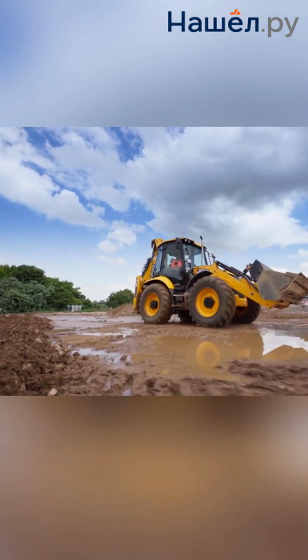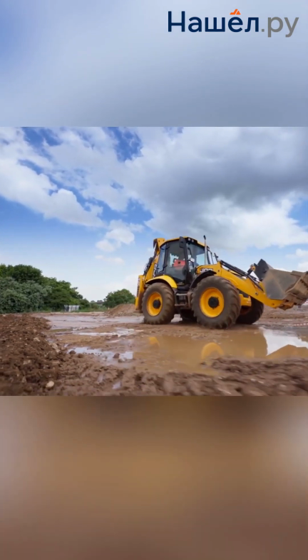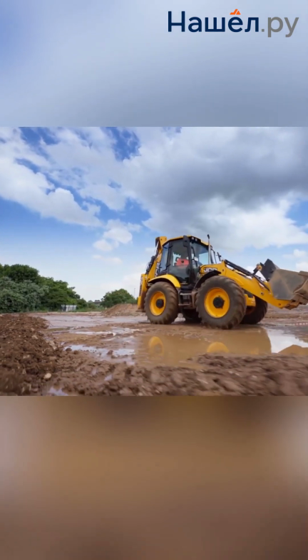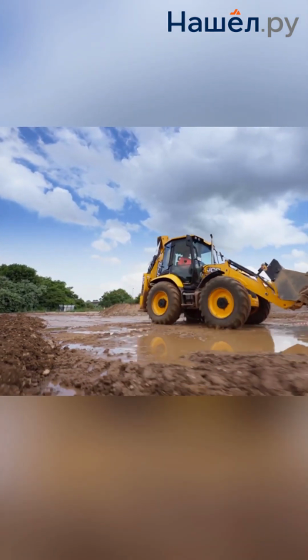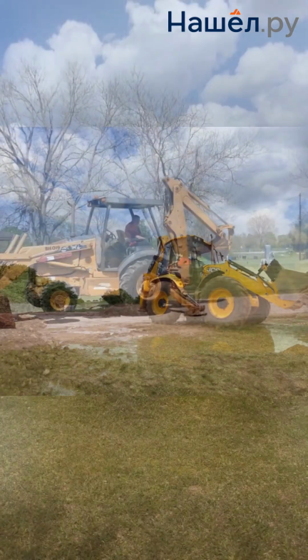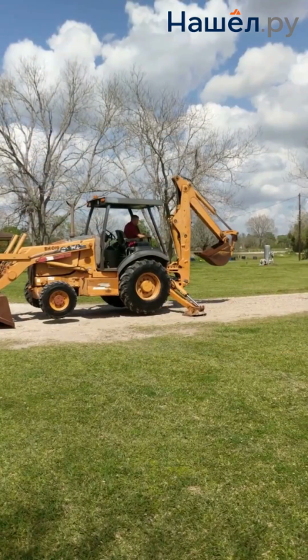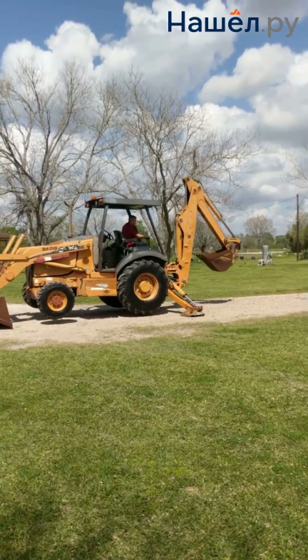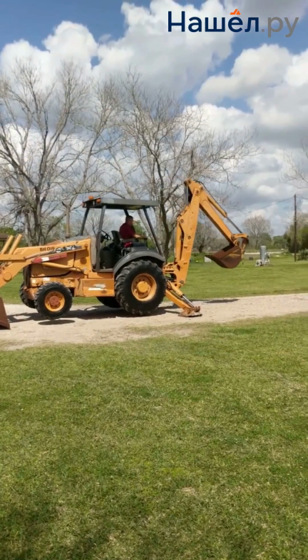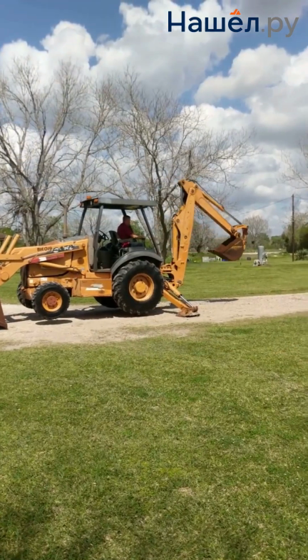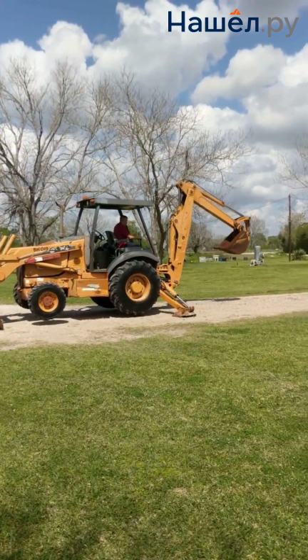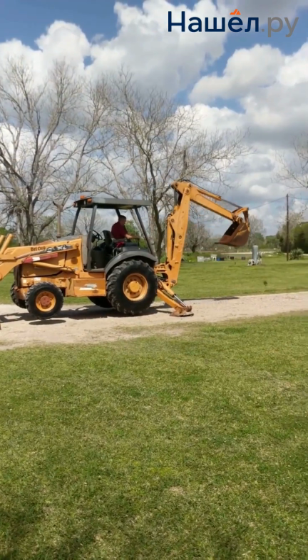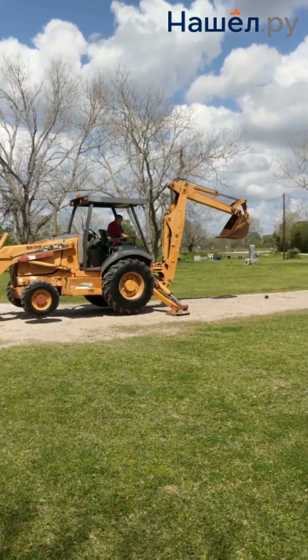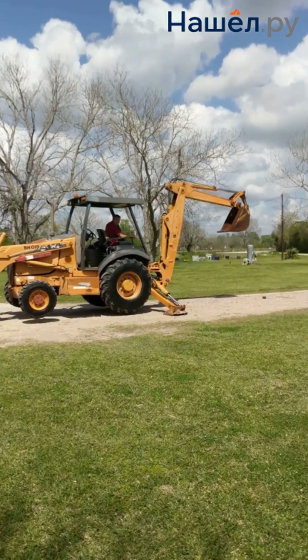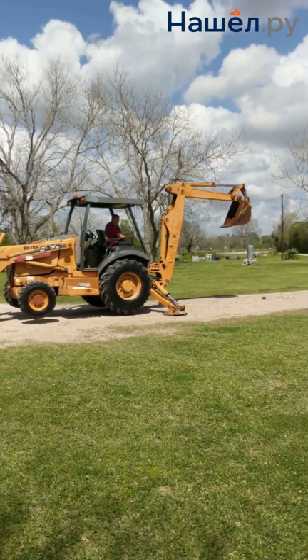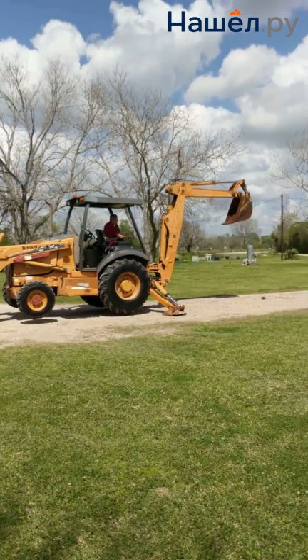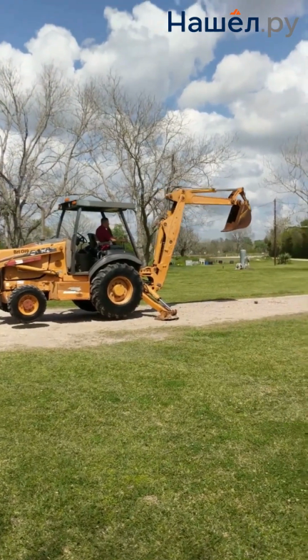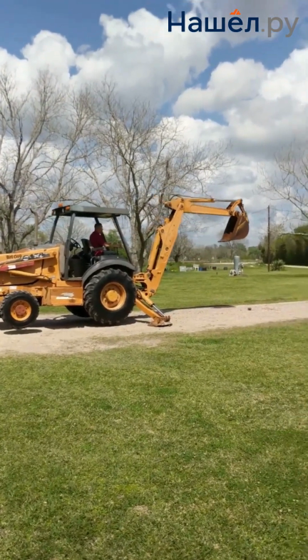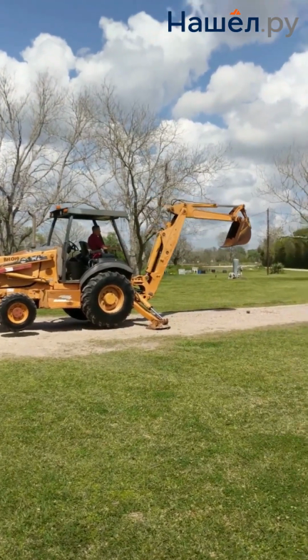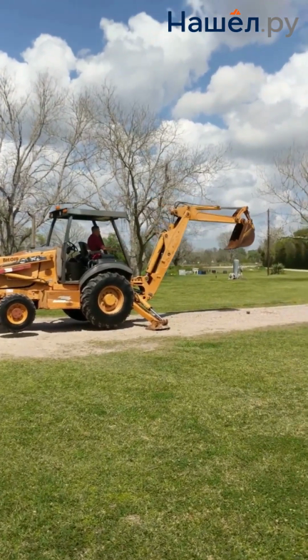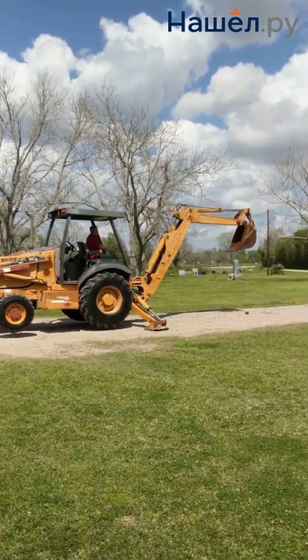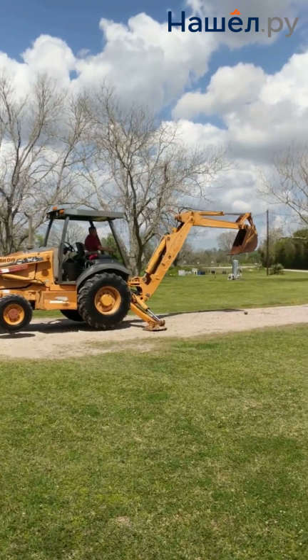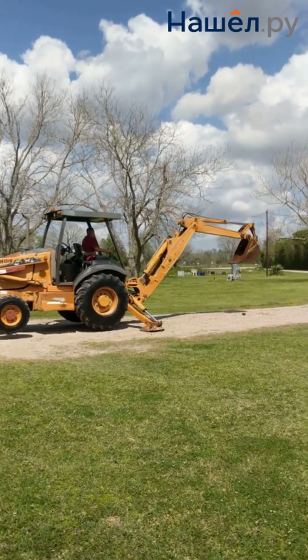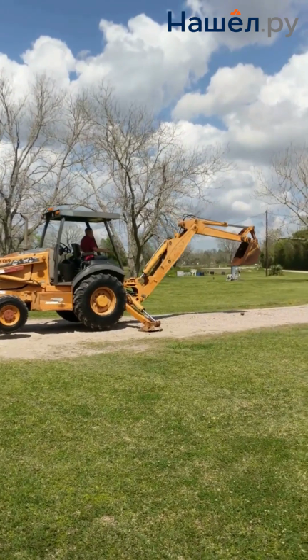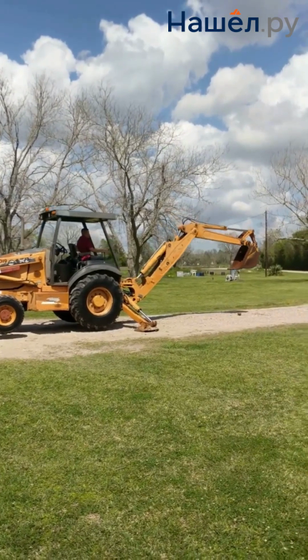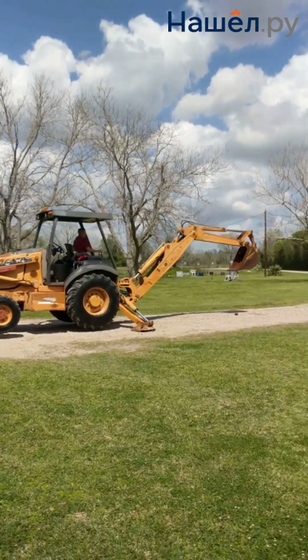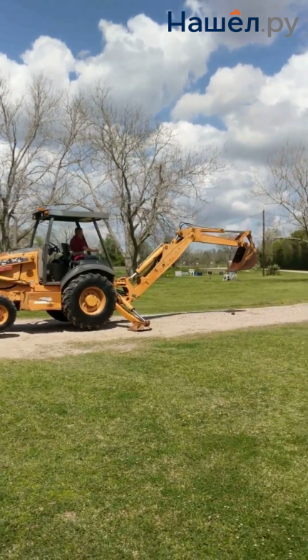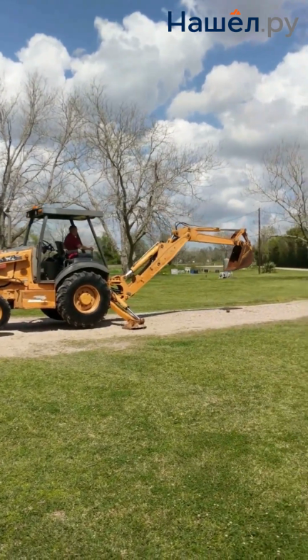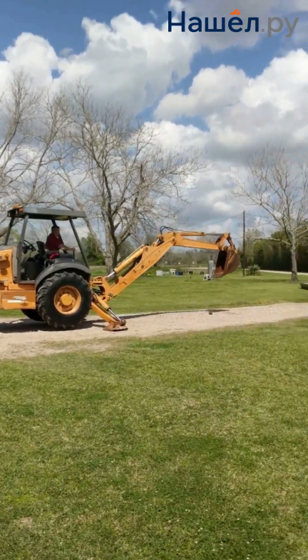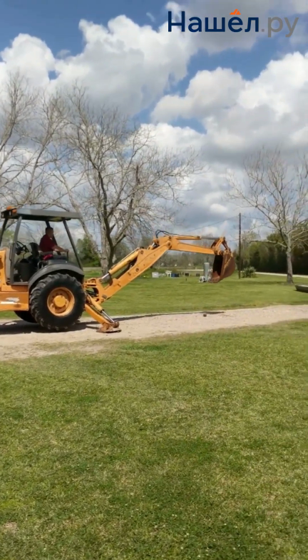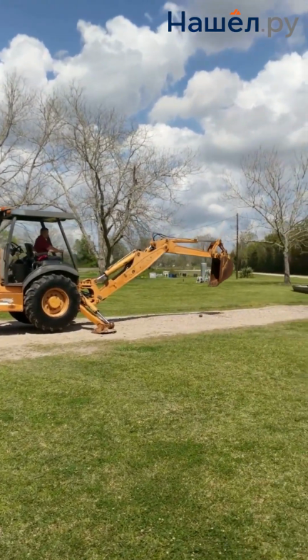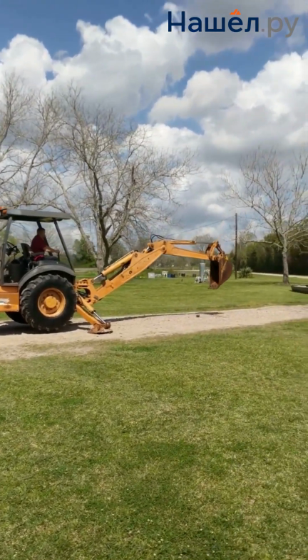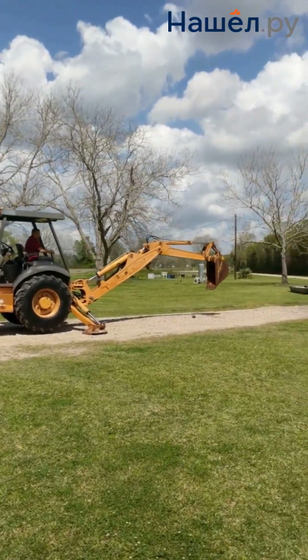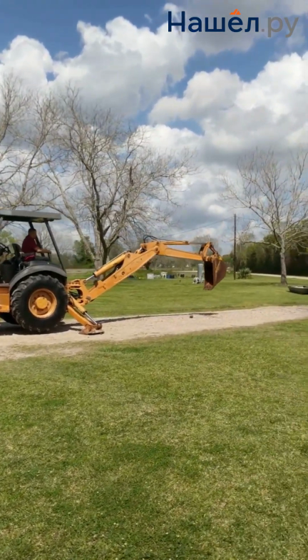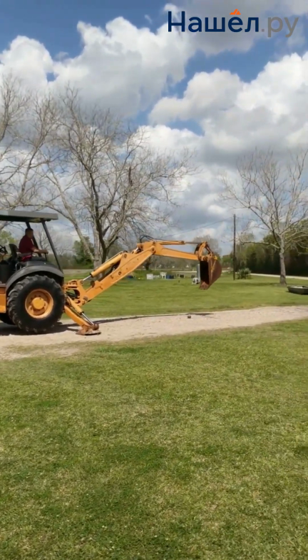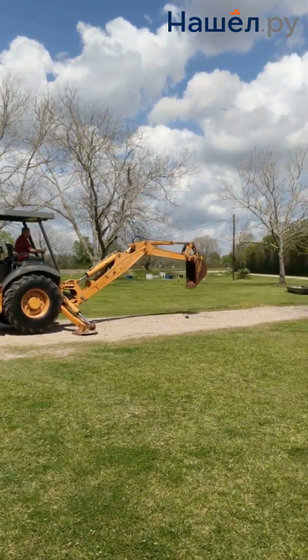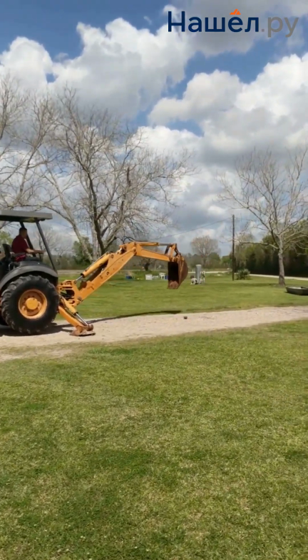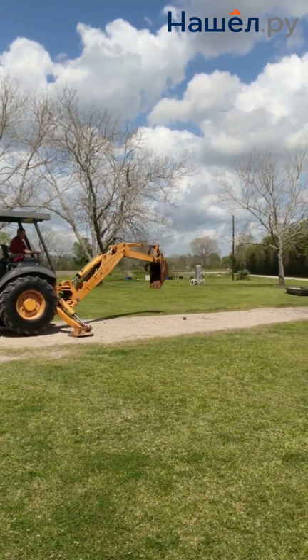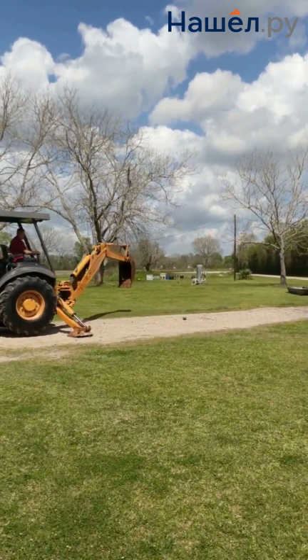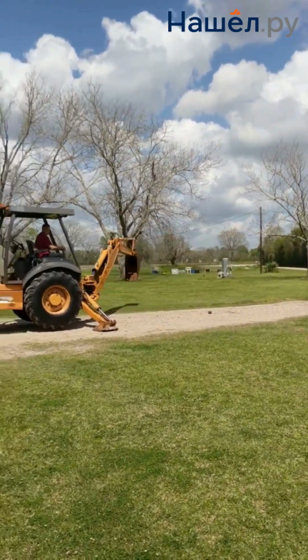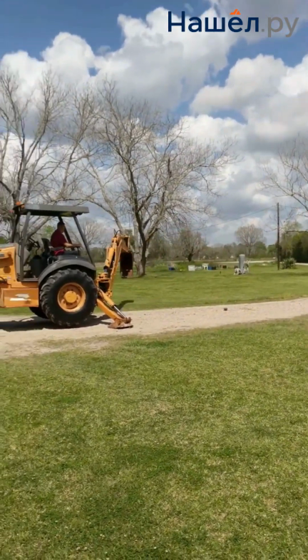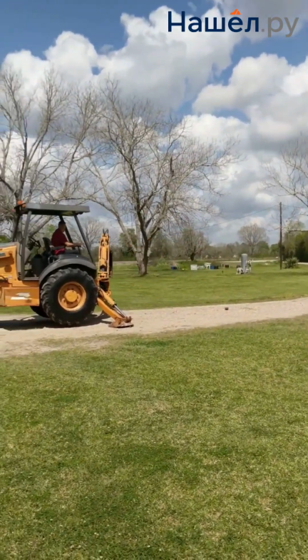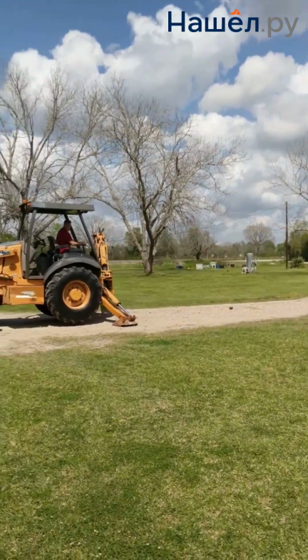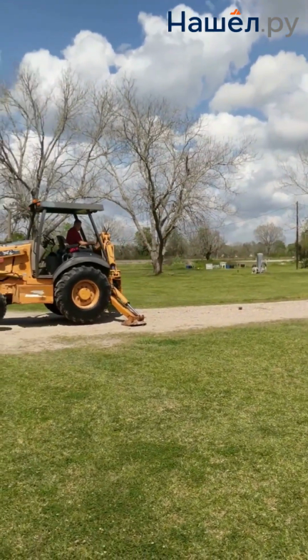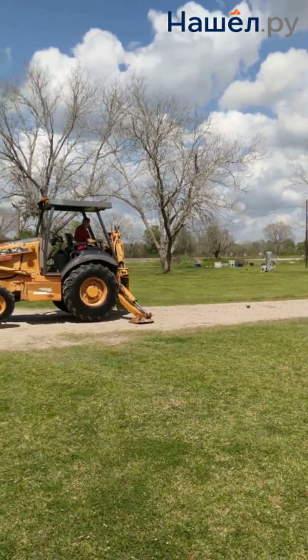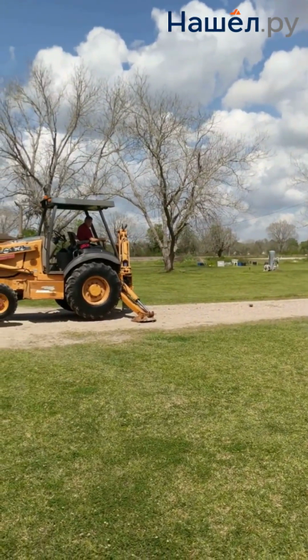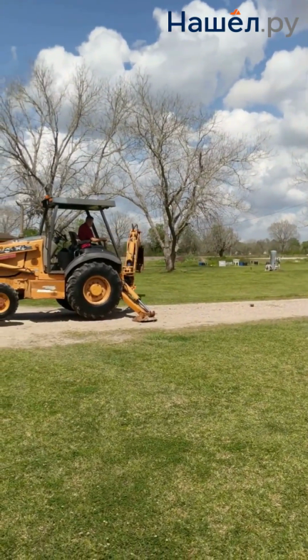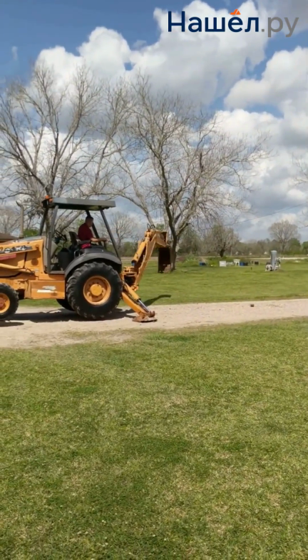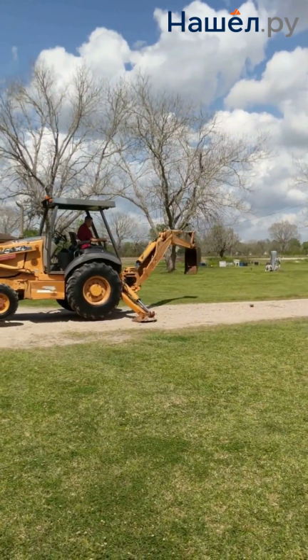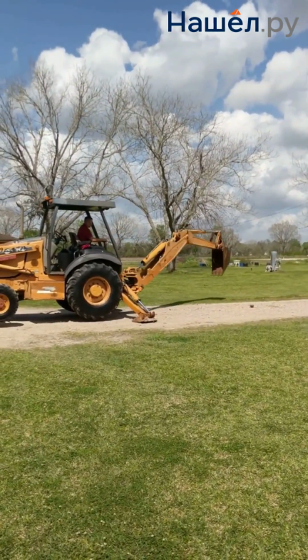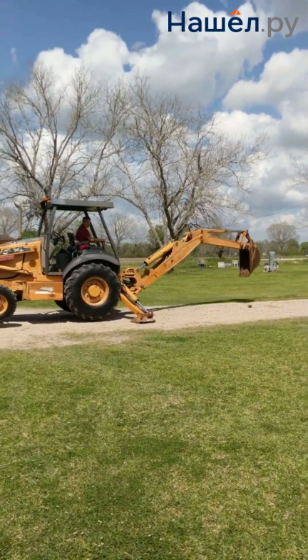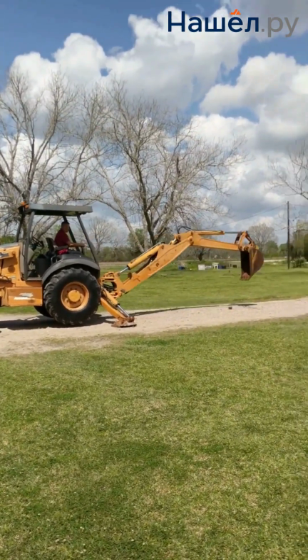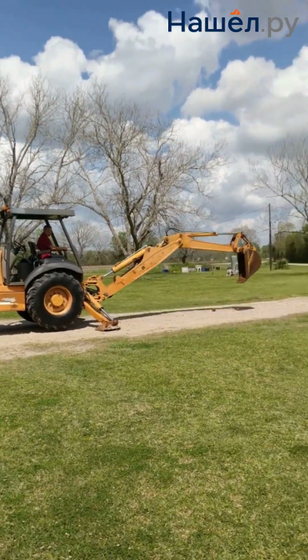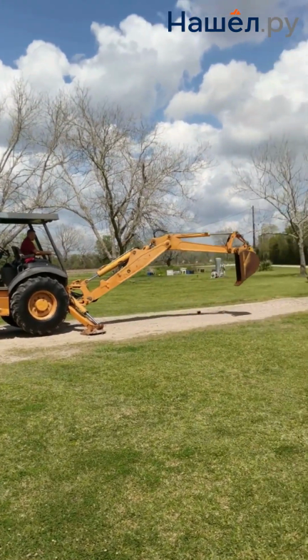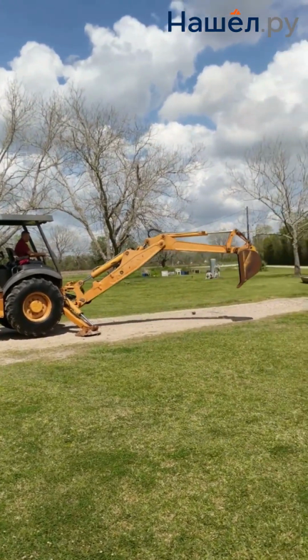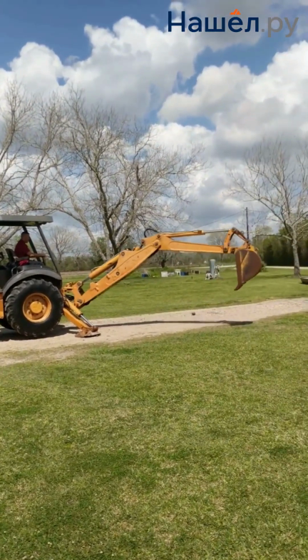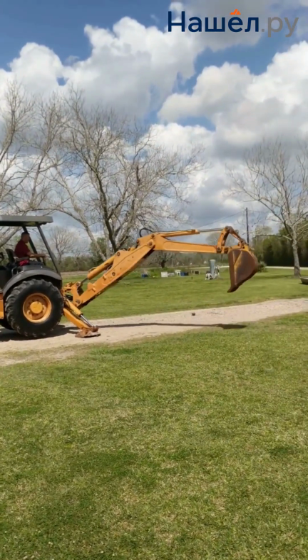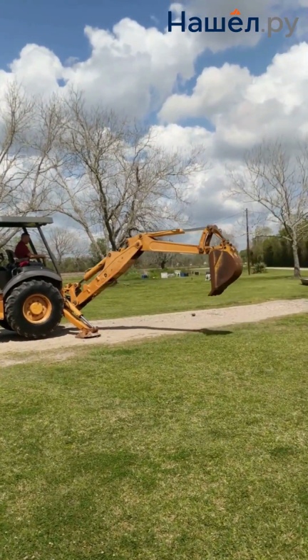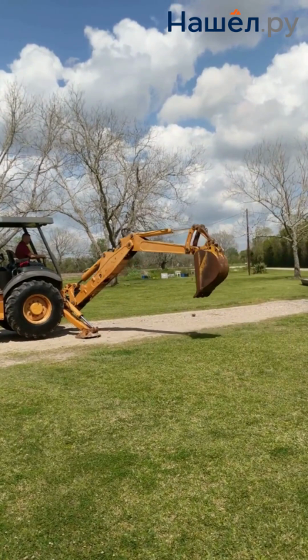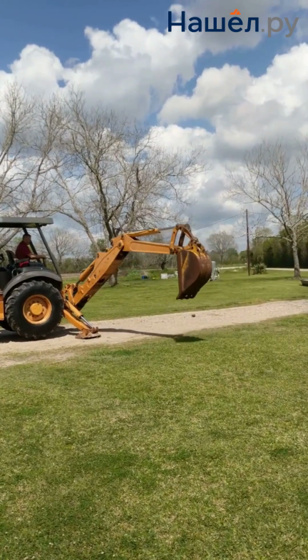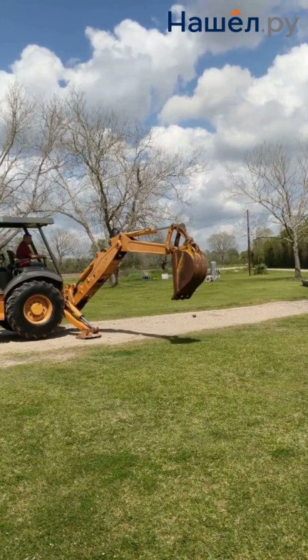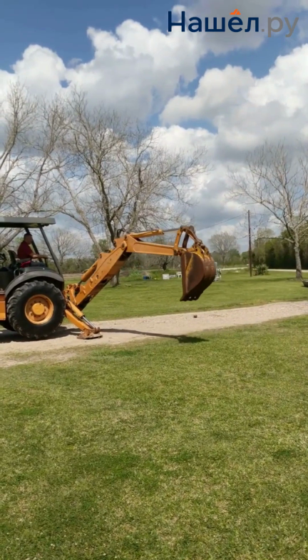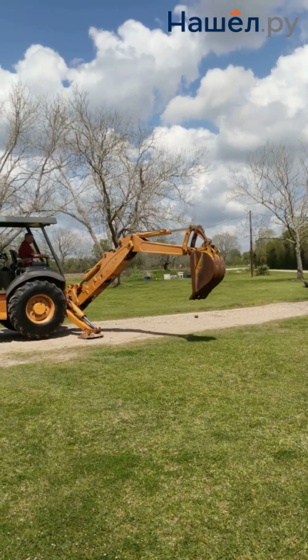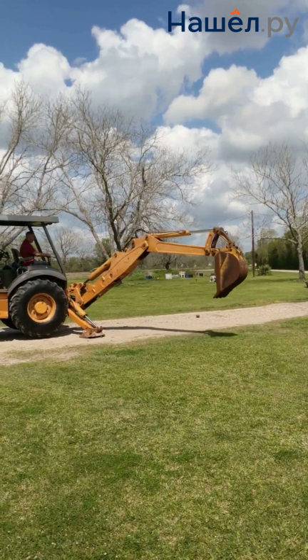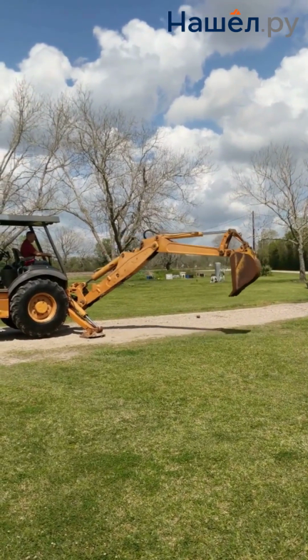In life, it's important not to be a giant excavator, but a multifunctional loader. Strength is nothing without versatility.